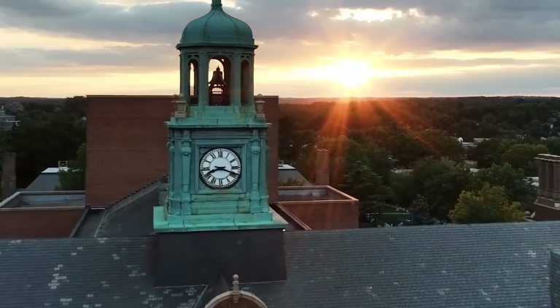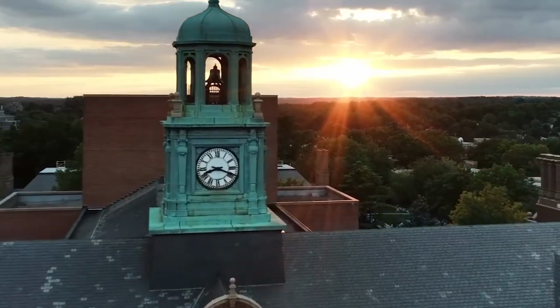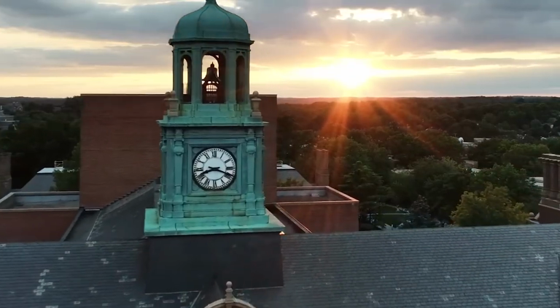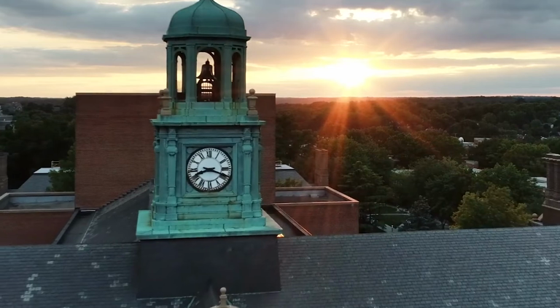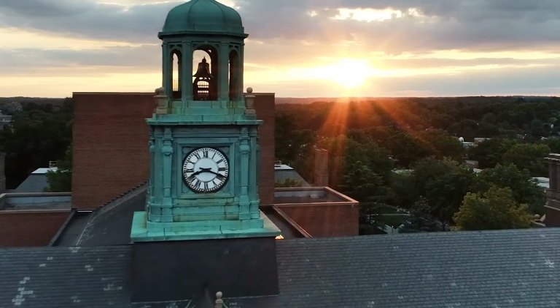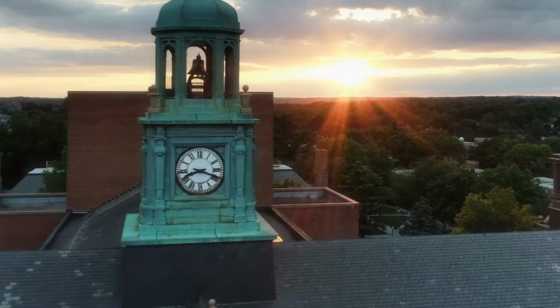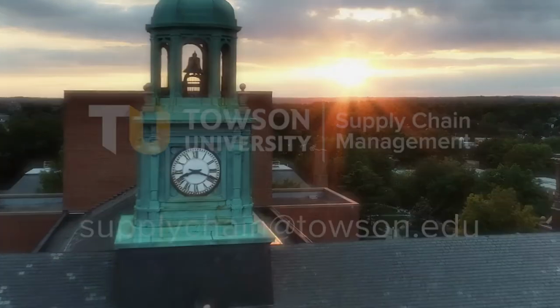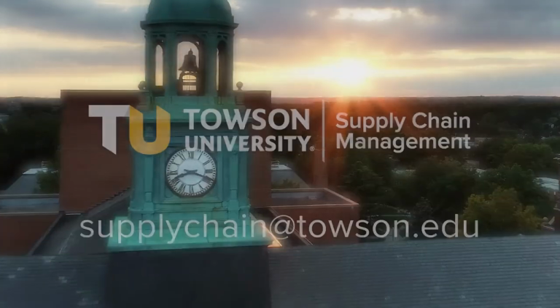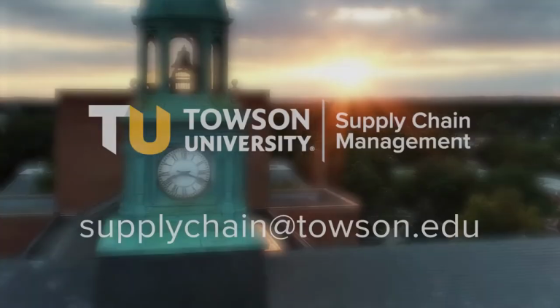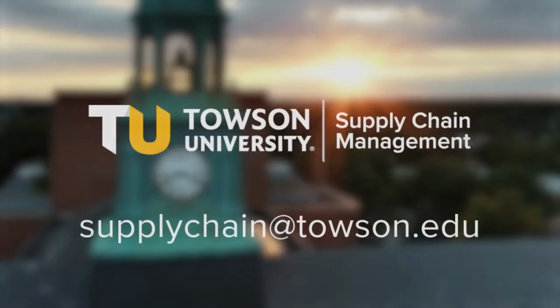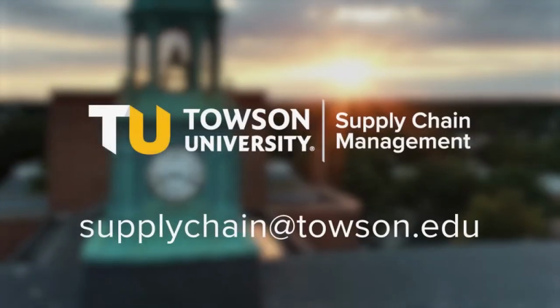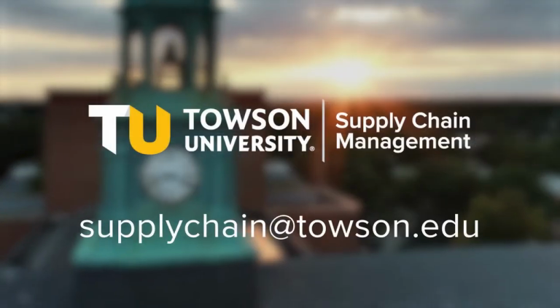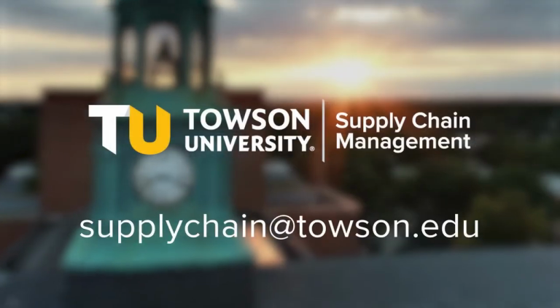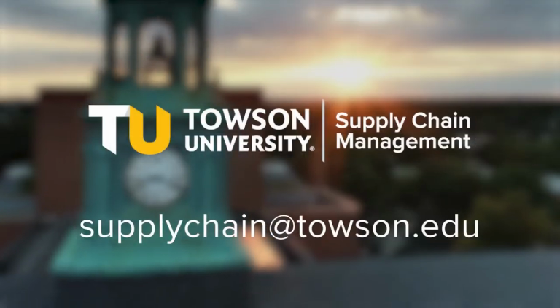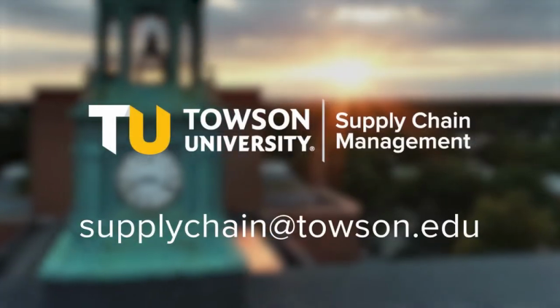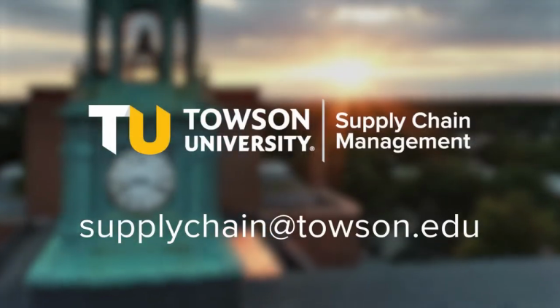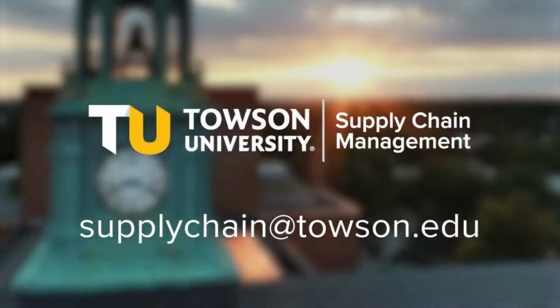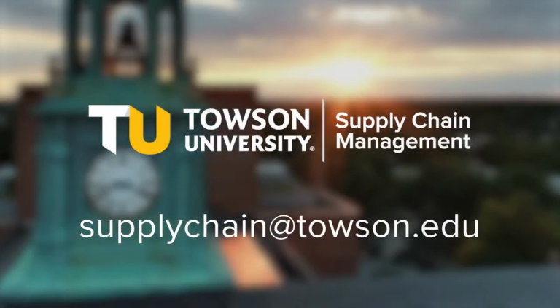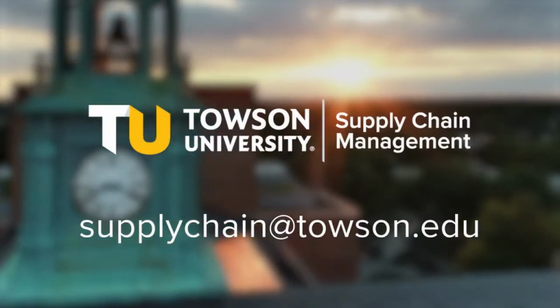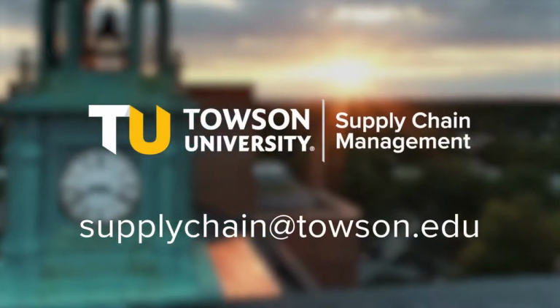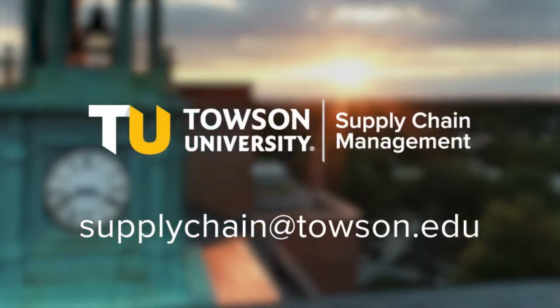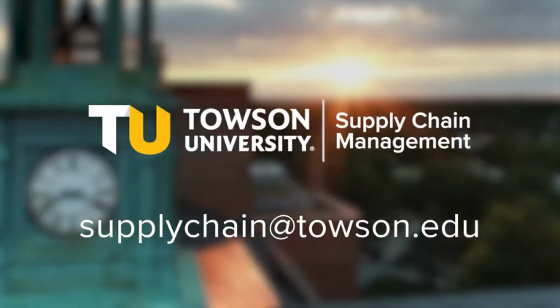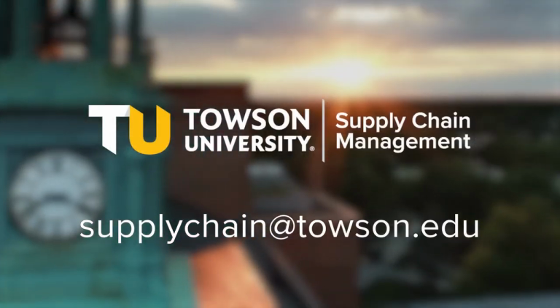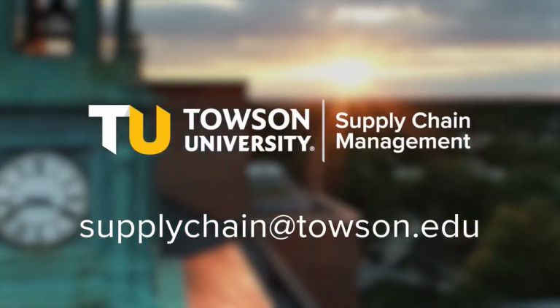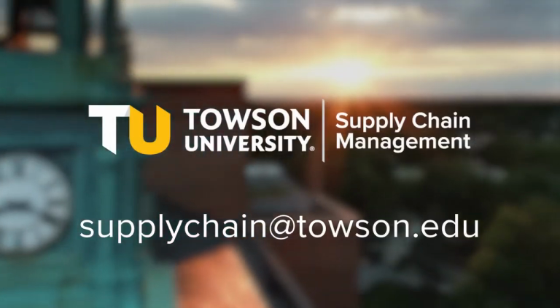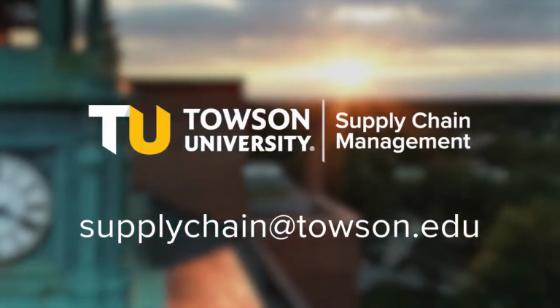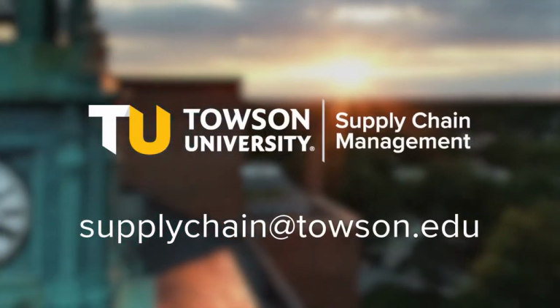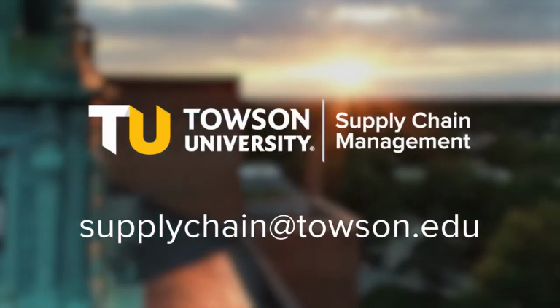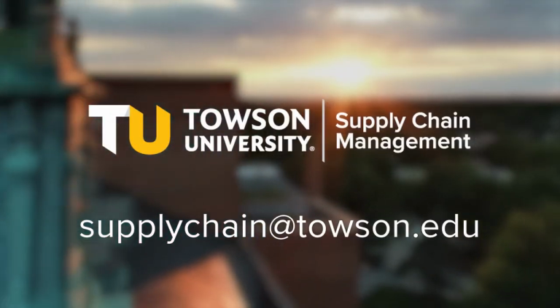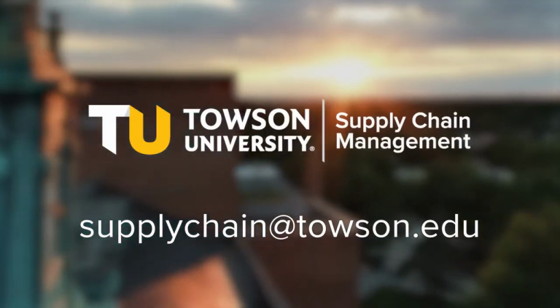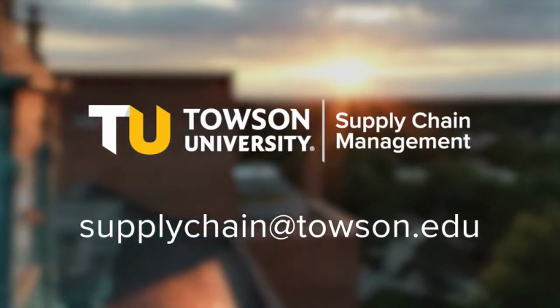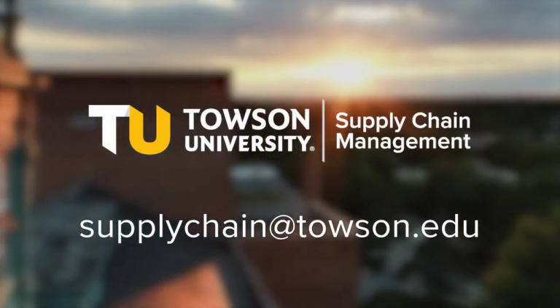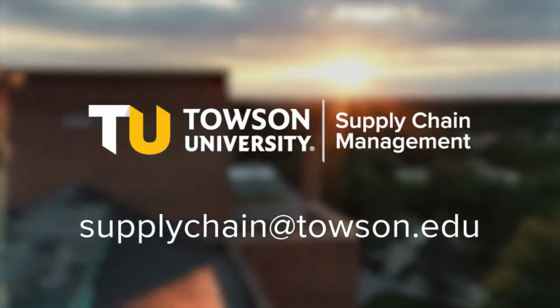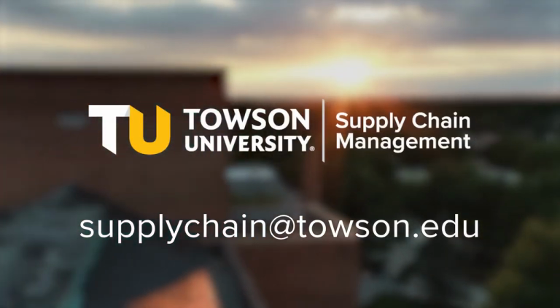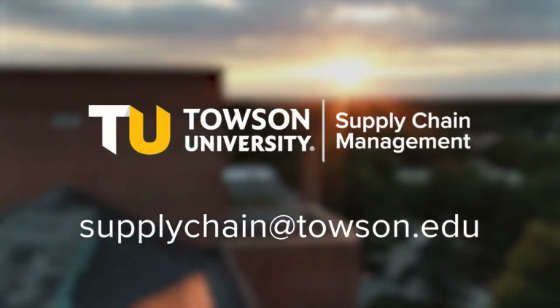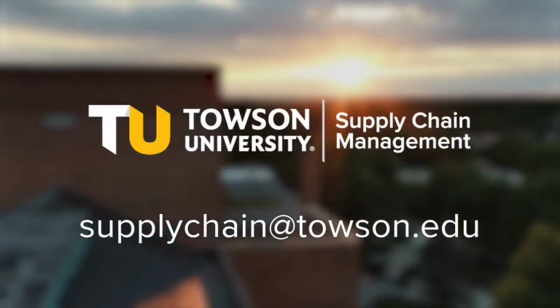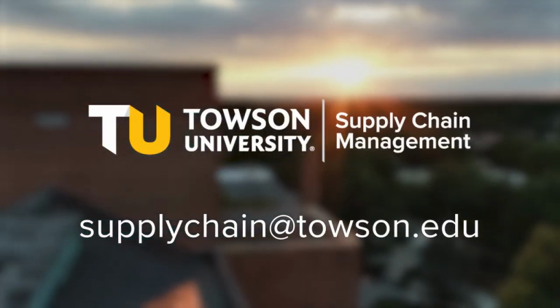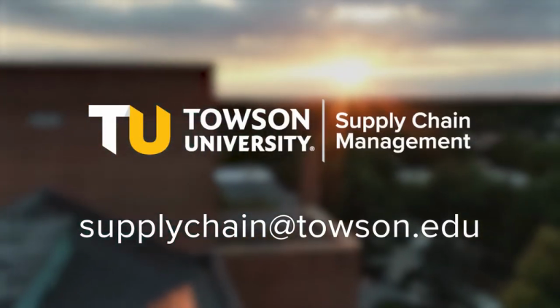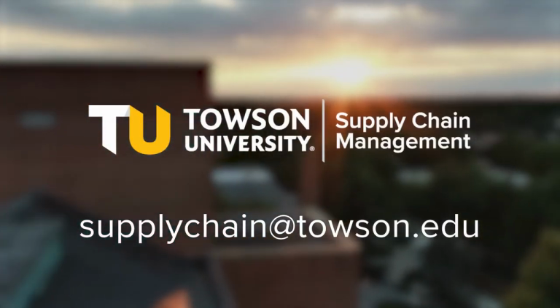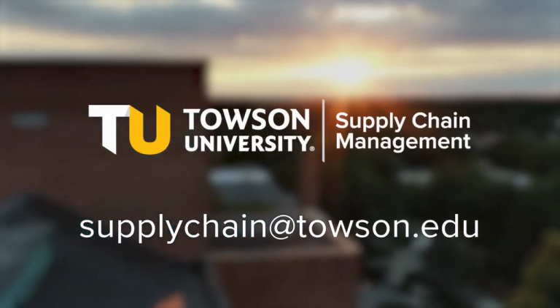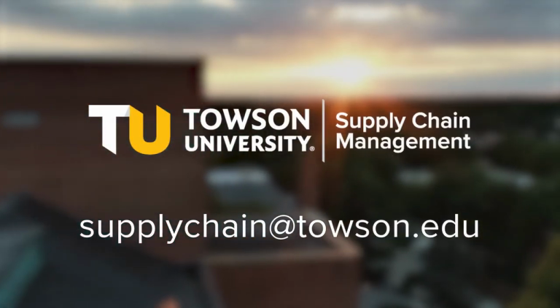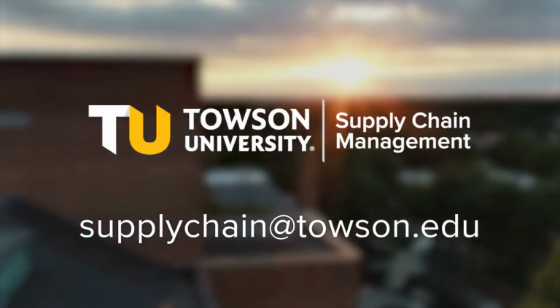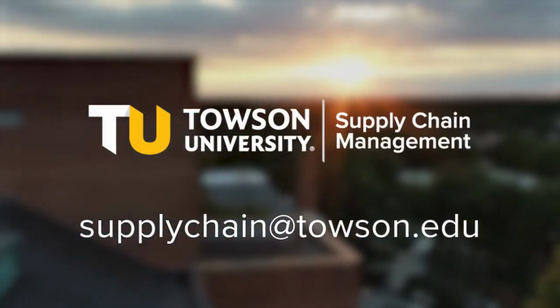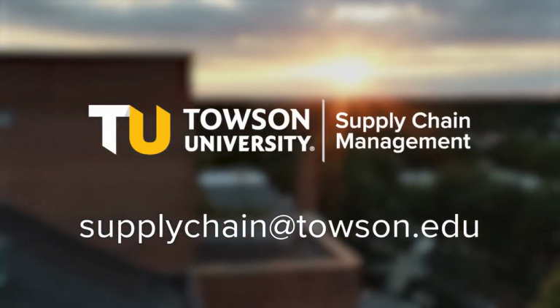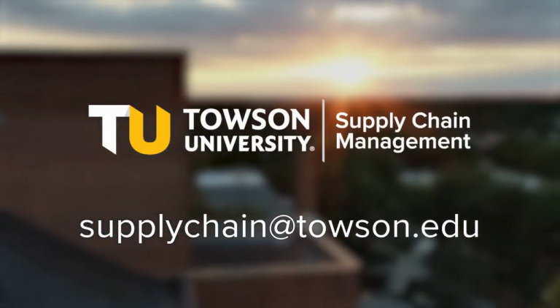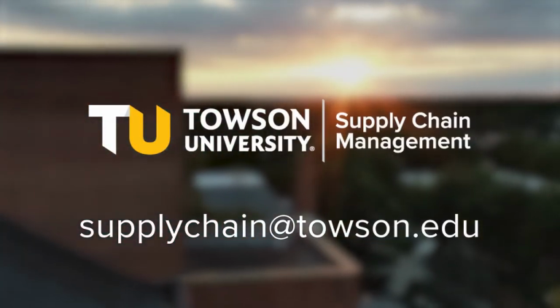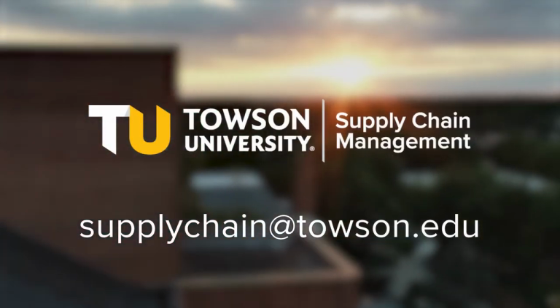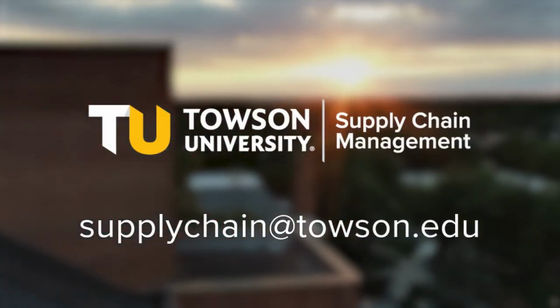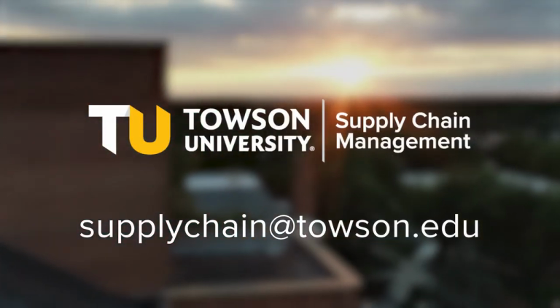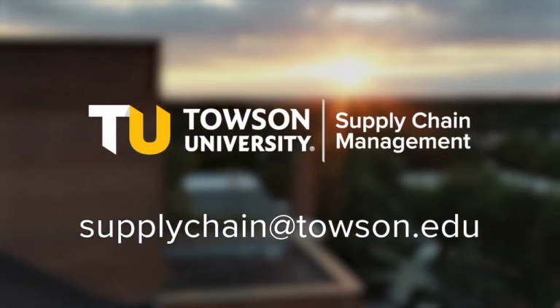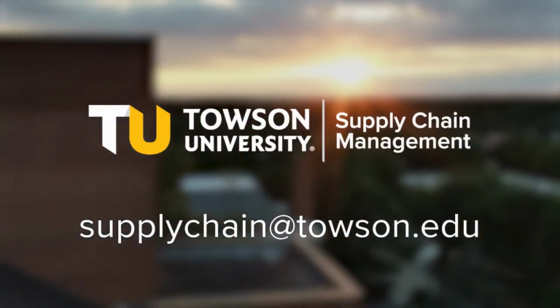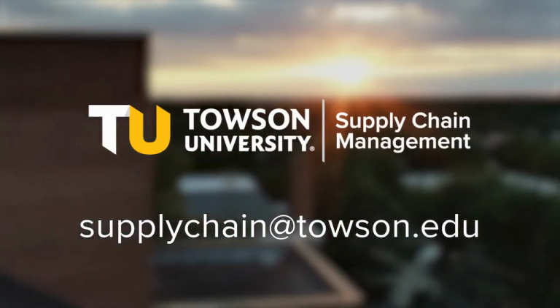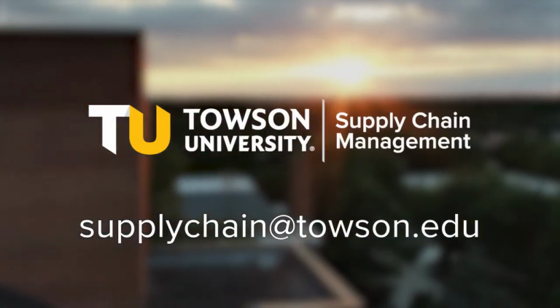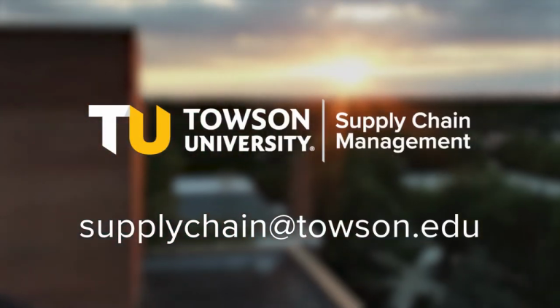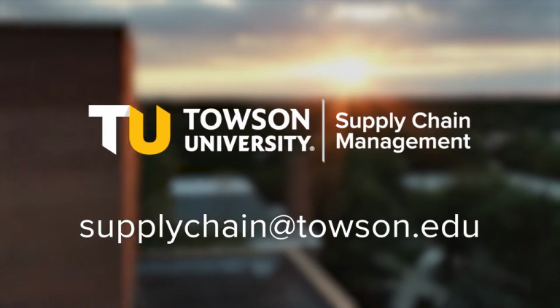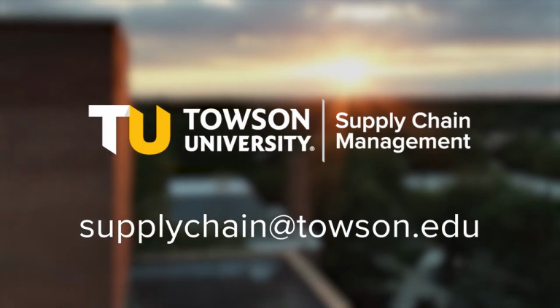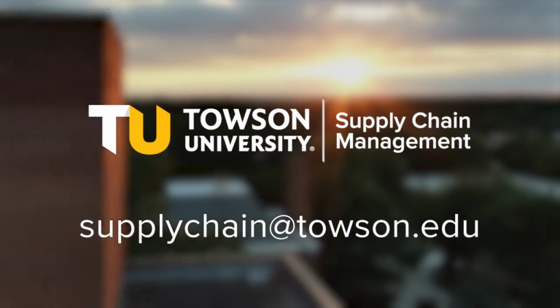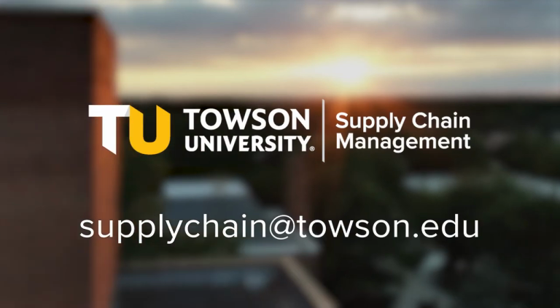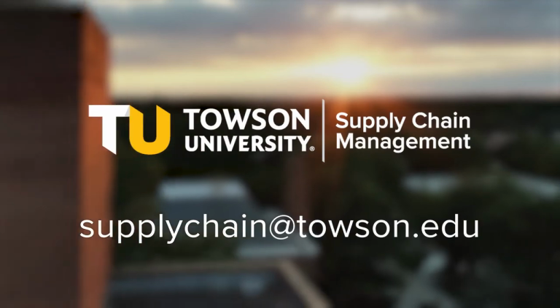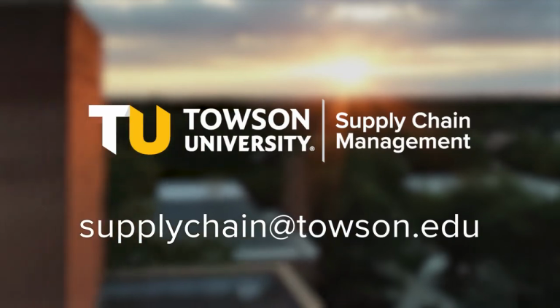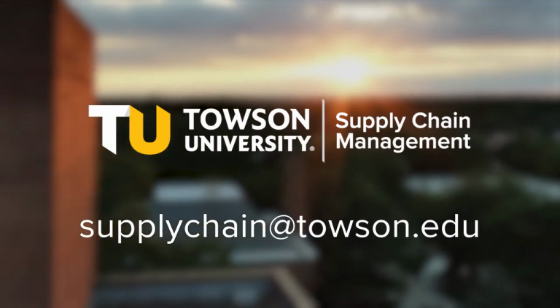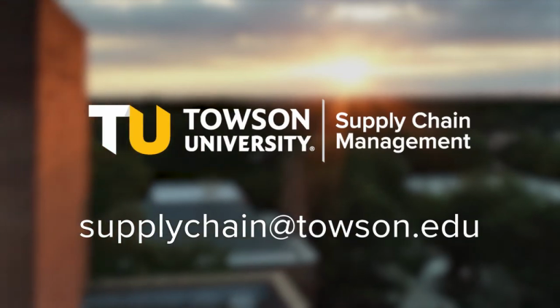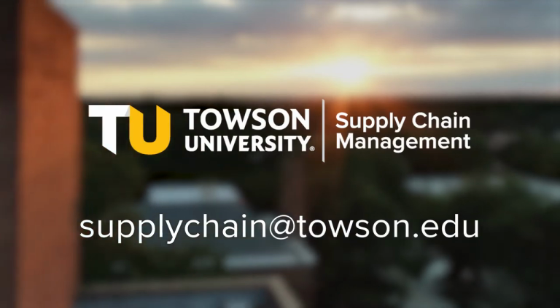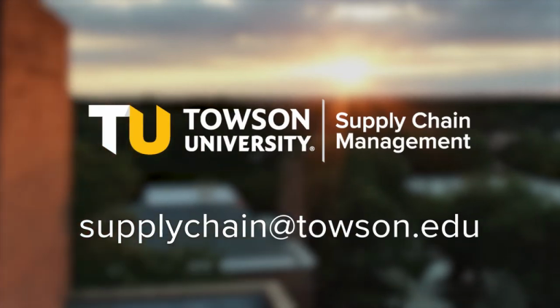Ready to jumpstart your career in supply chain management? Email supplychain@Towson.edu for more information and to get started on your application today.